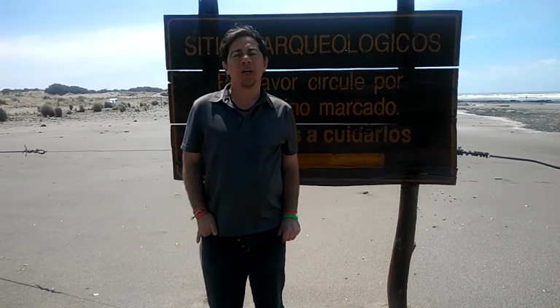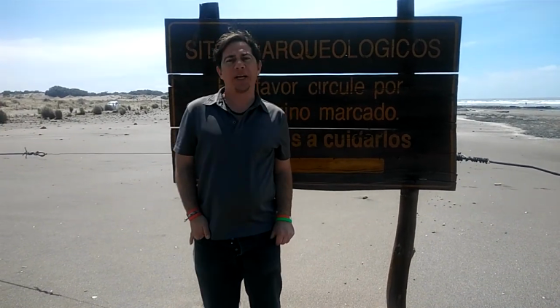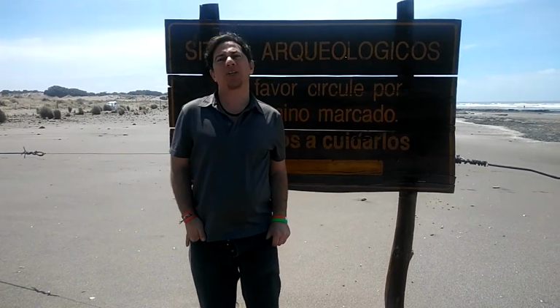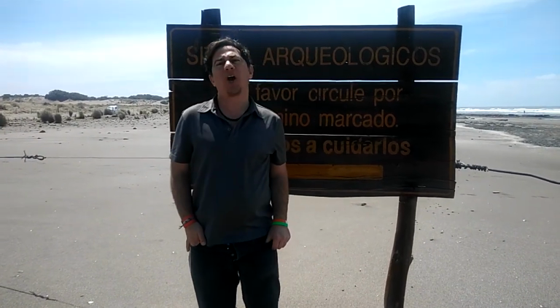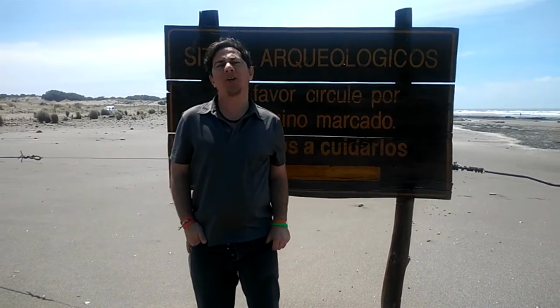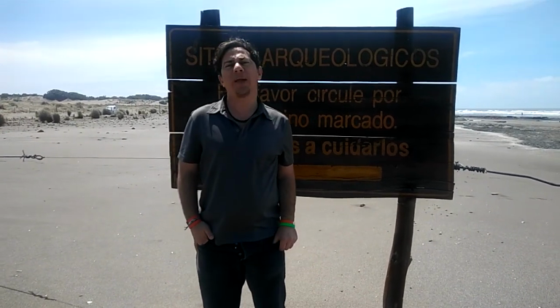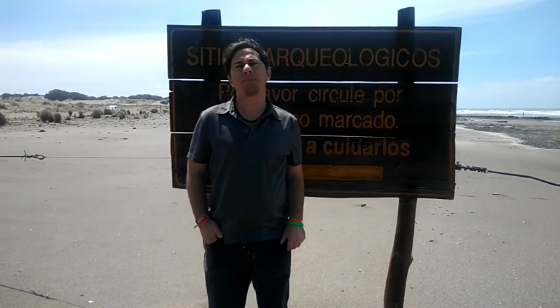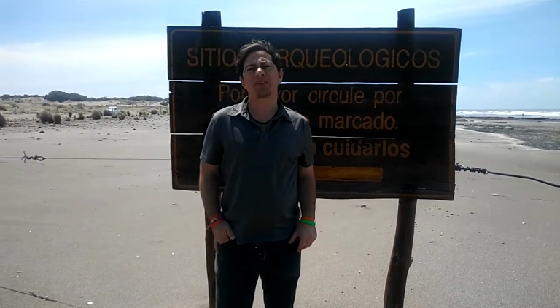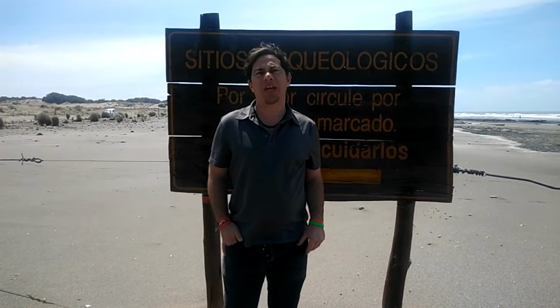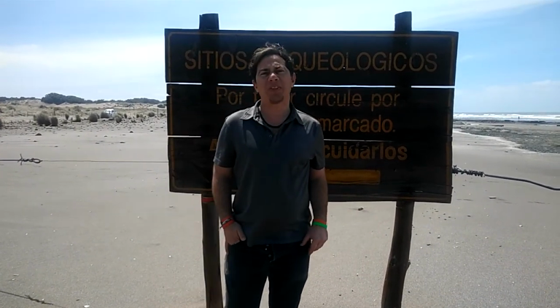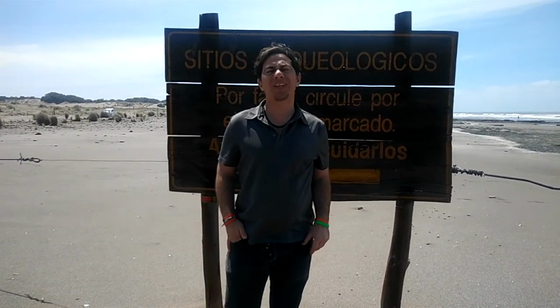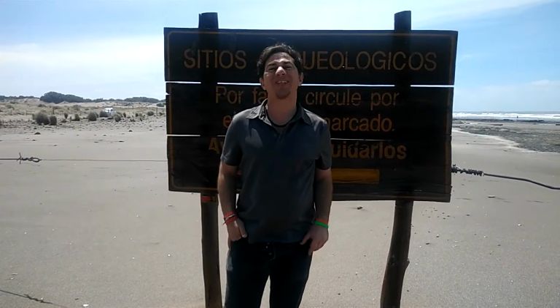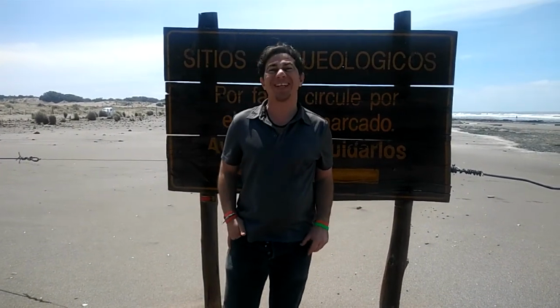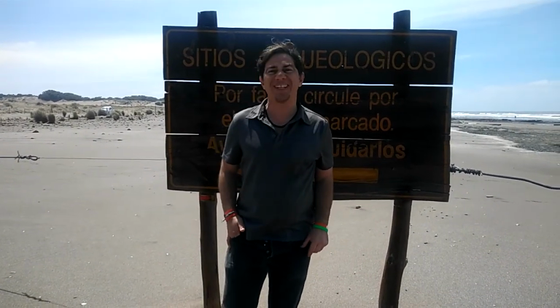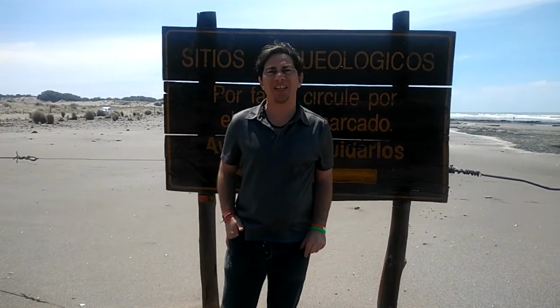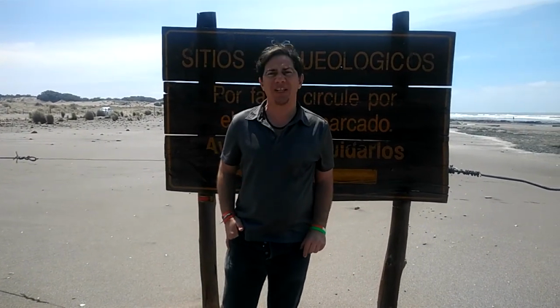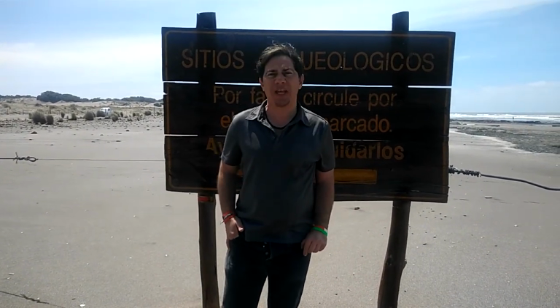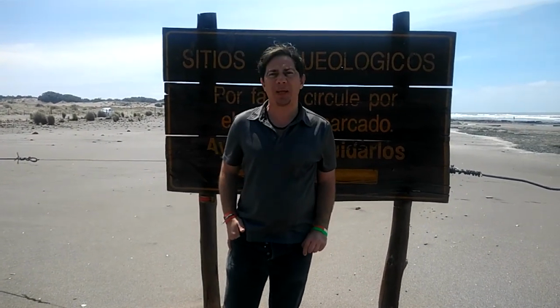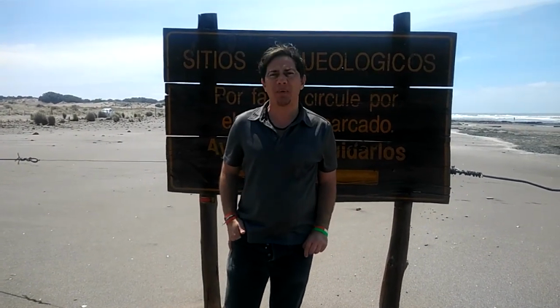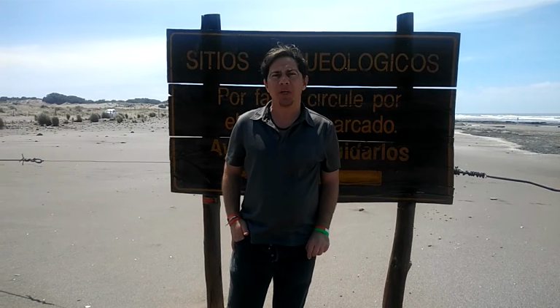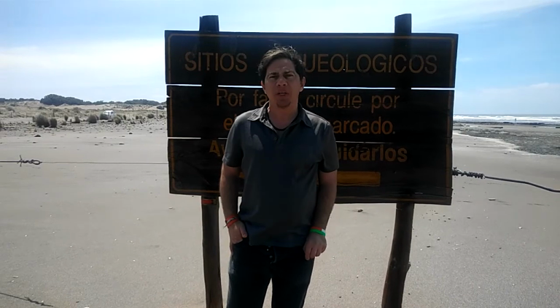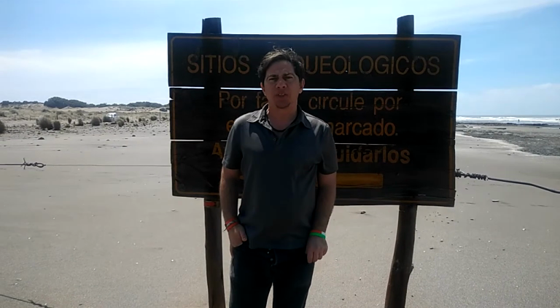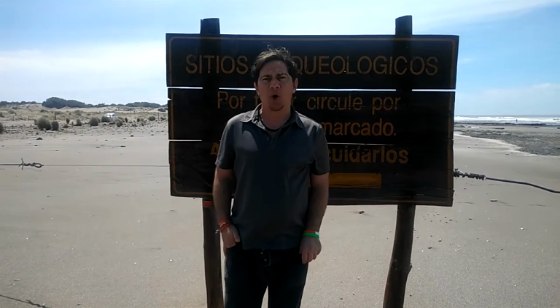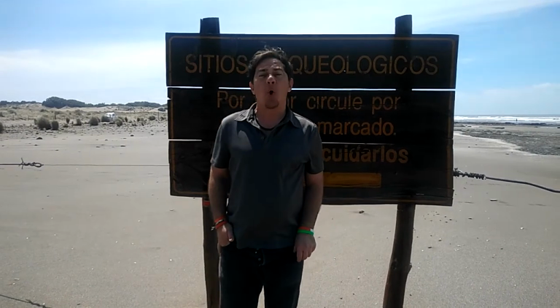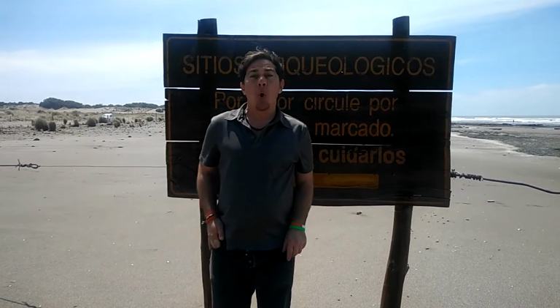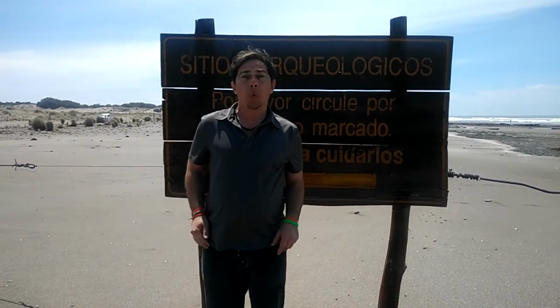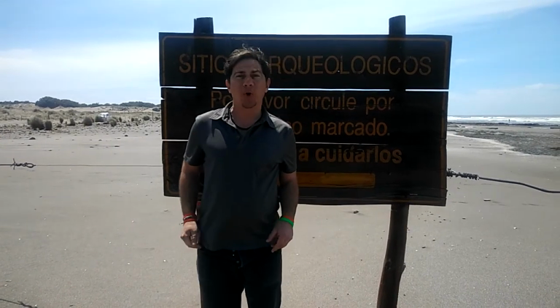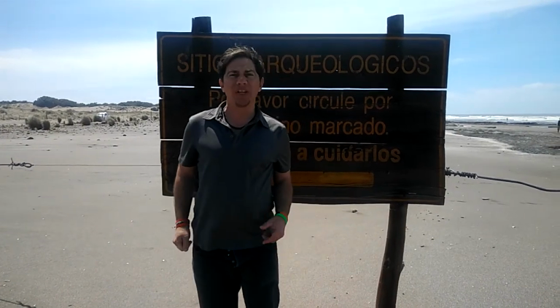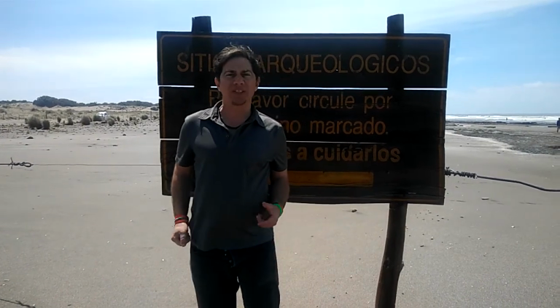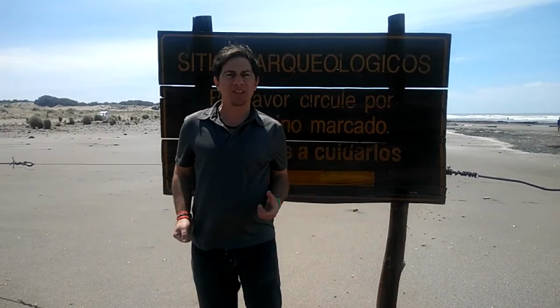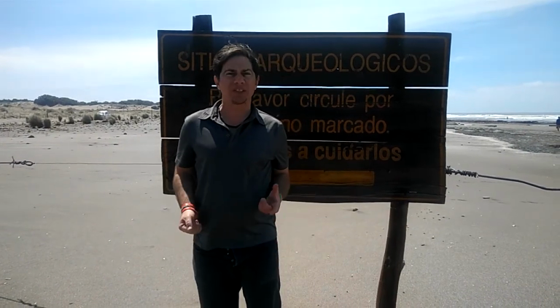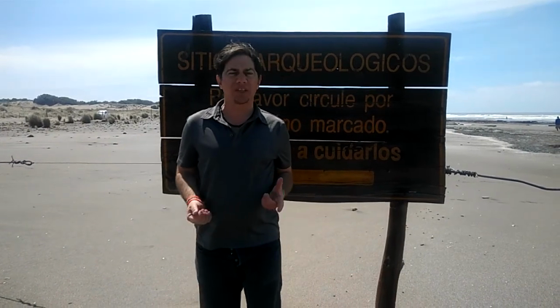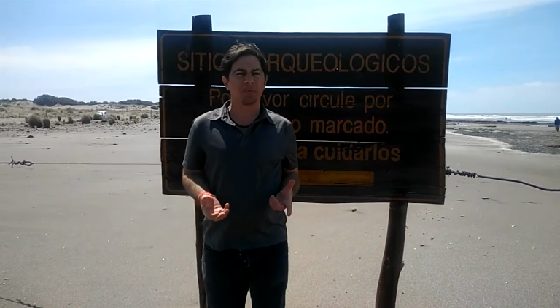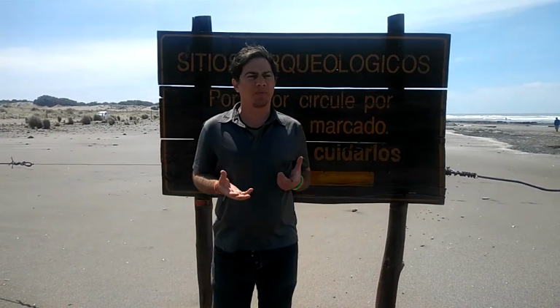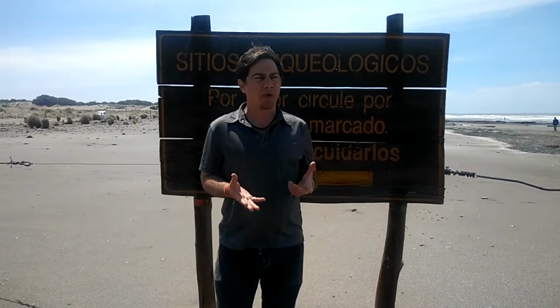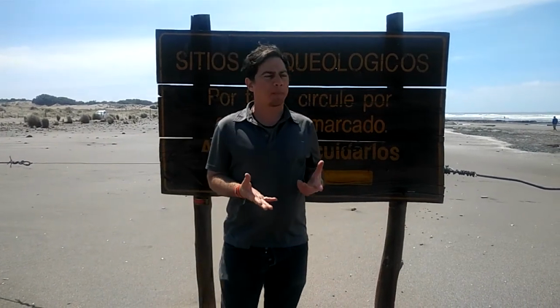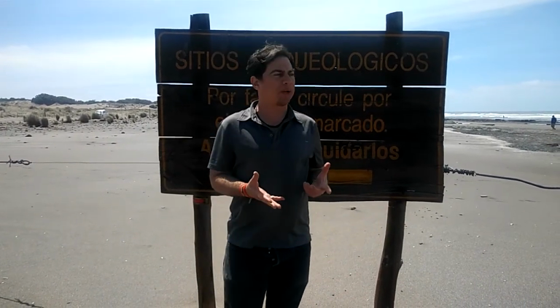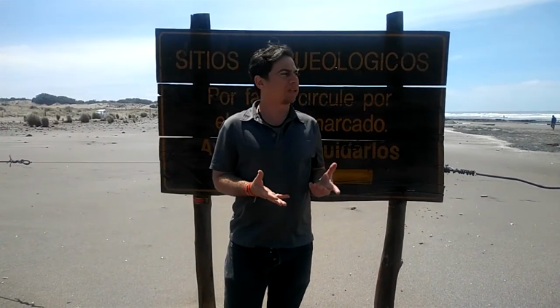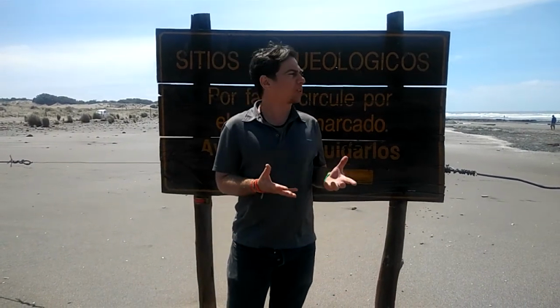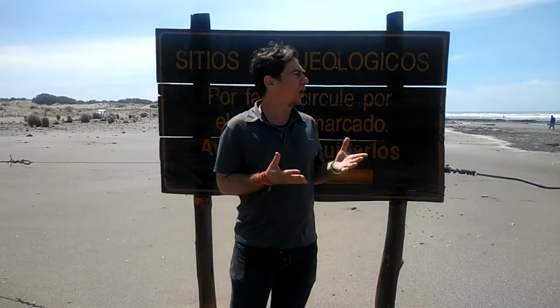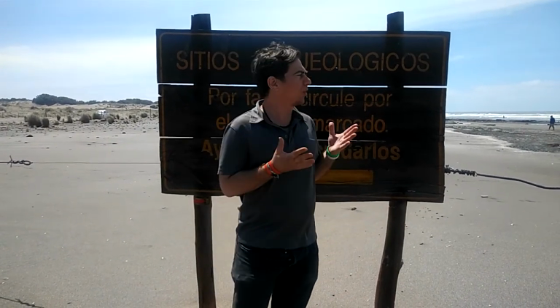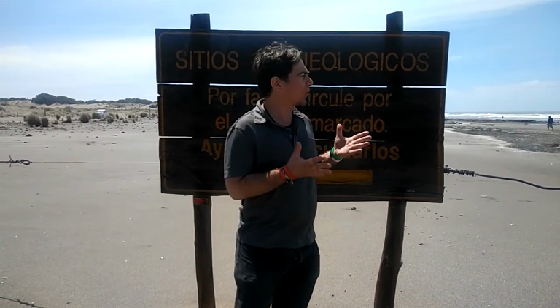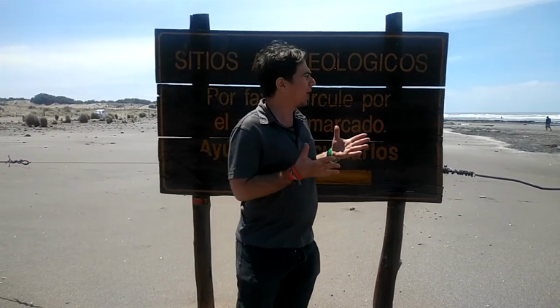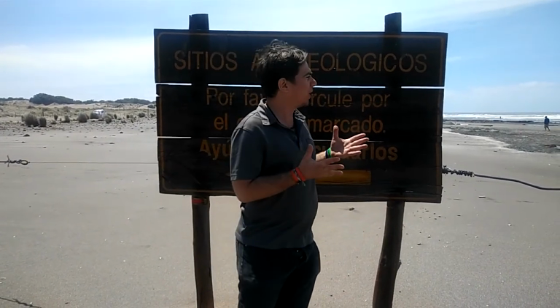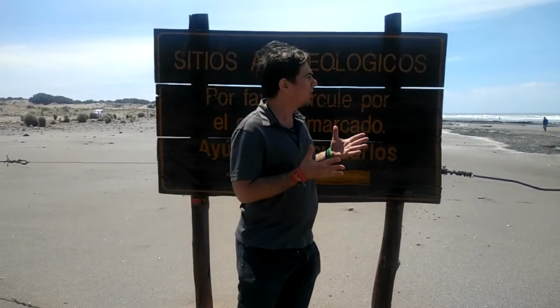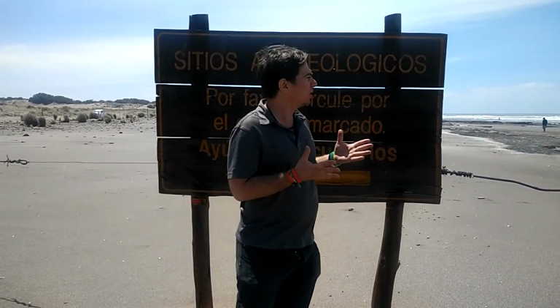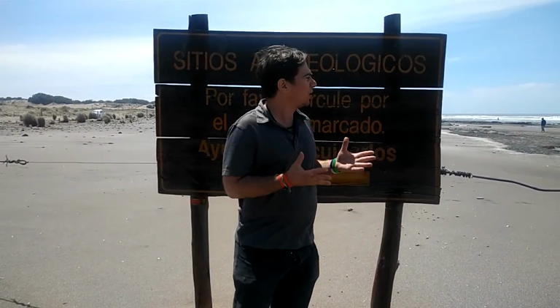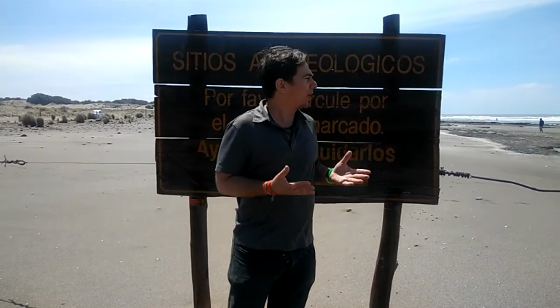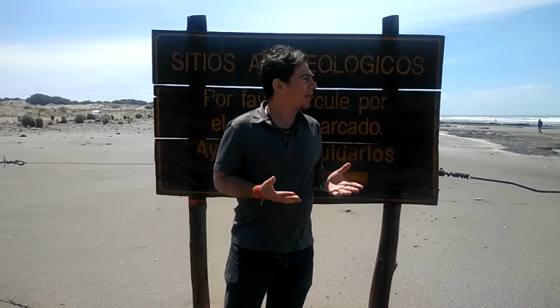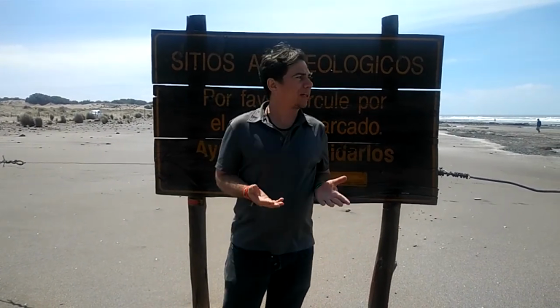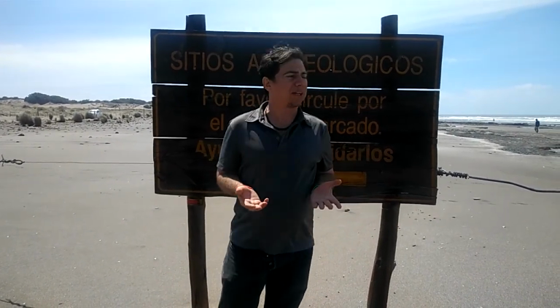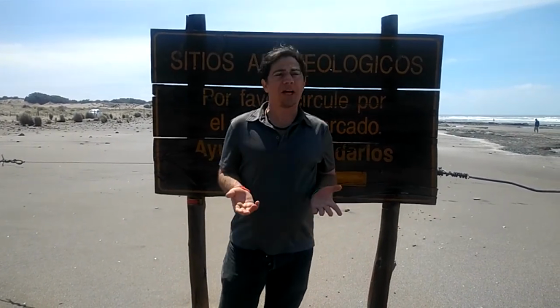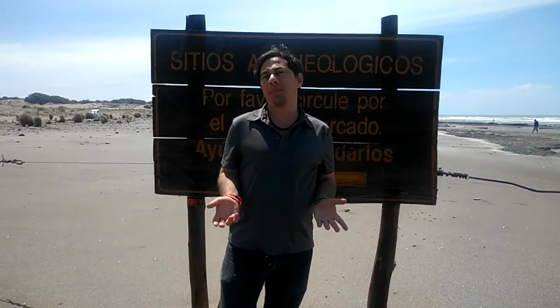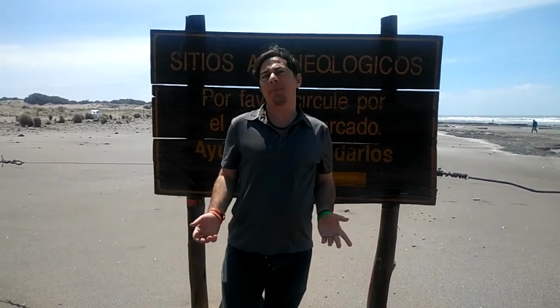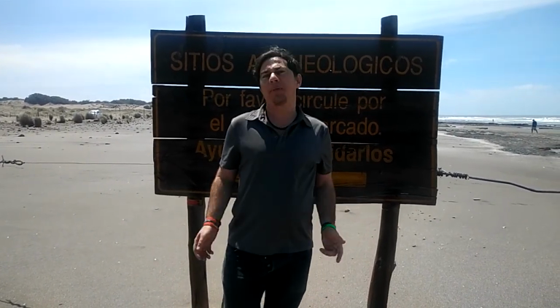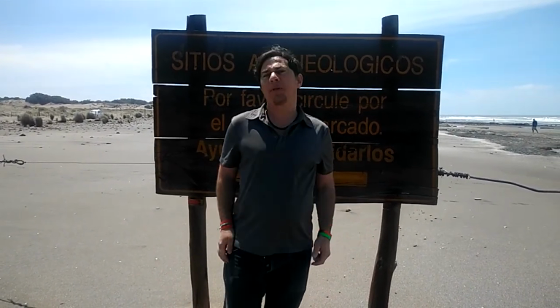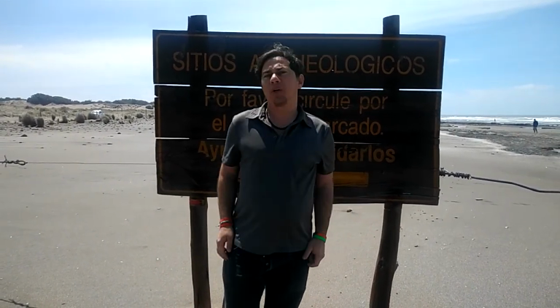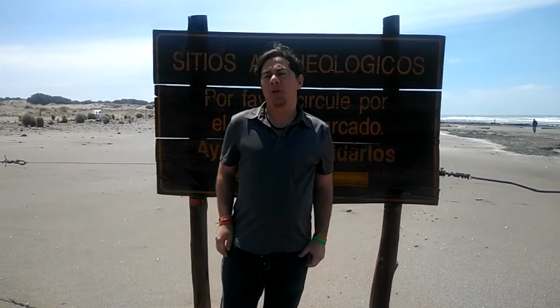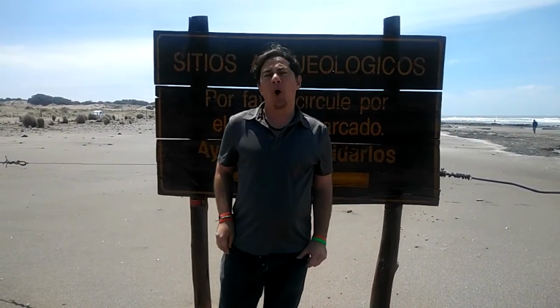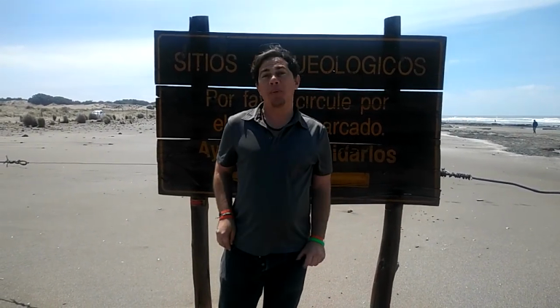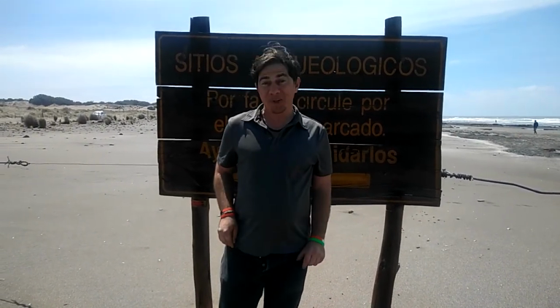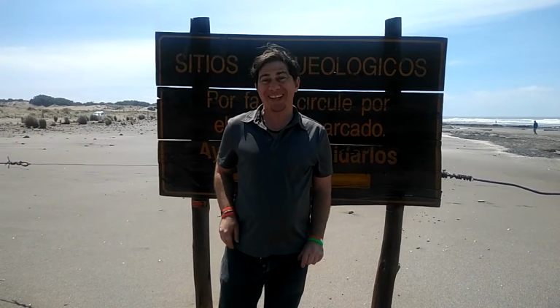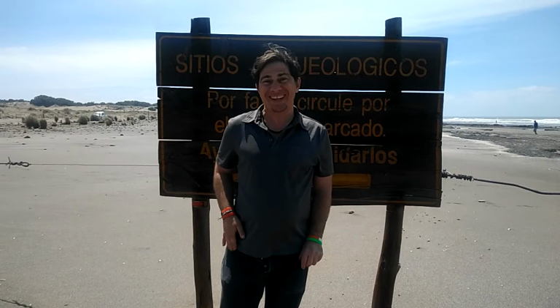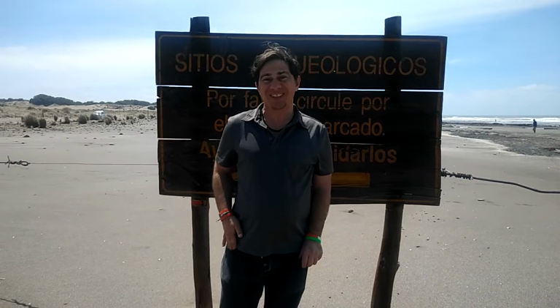It's a hard name to say — I think it's an Indian name. So we're going to see some of the footprints on the ground and hope you like it.